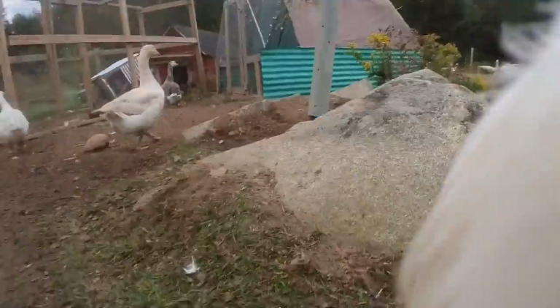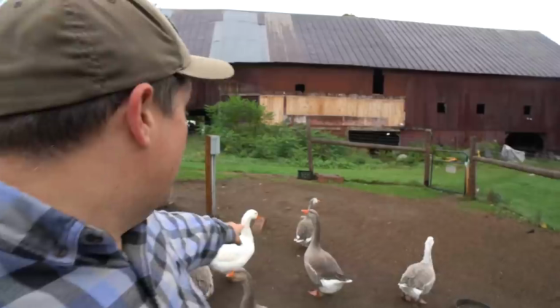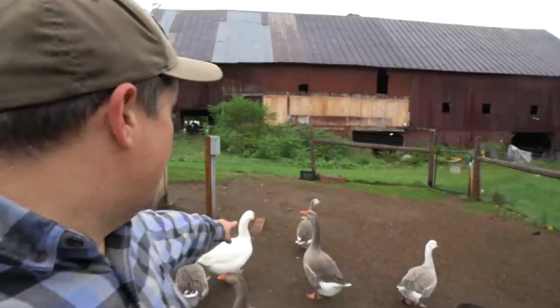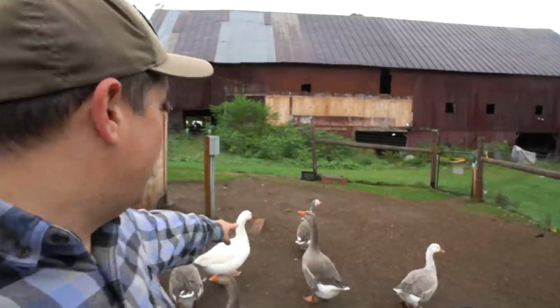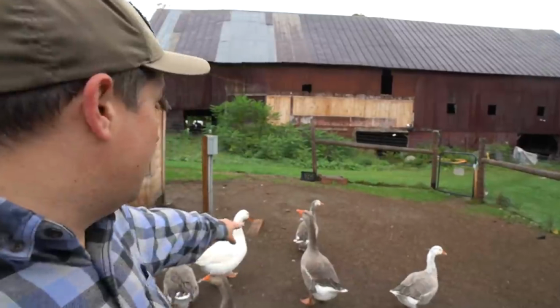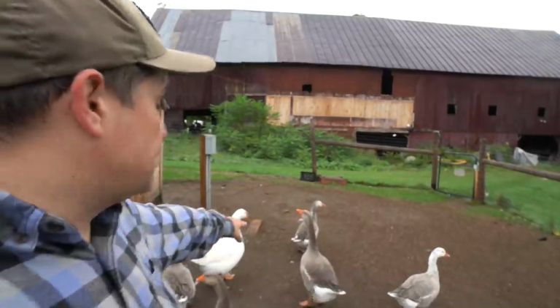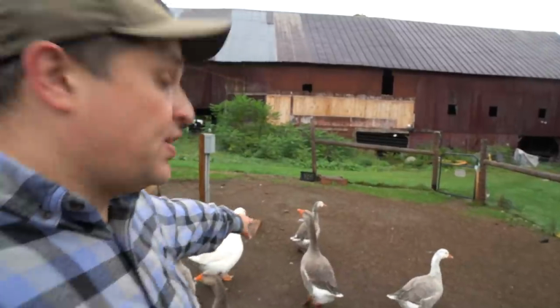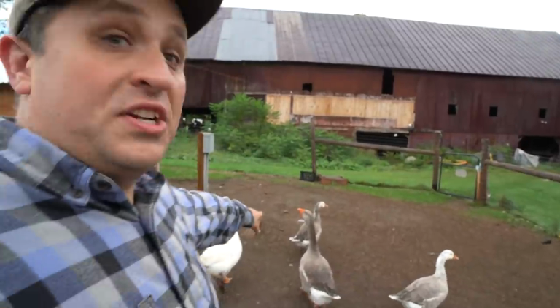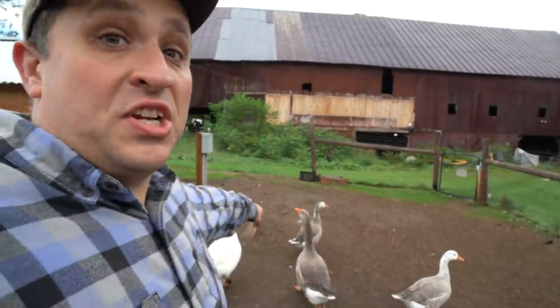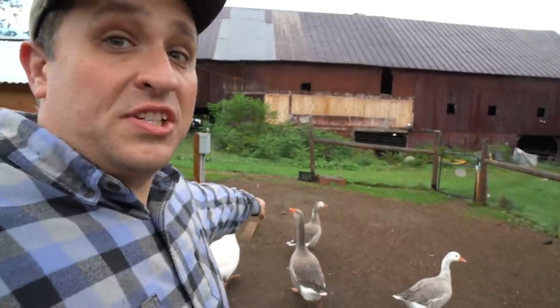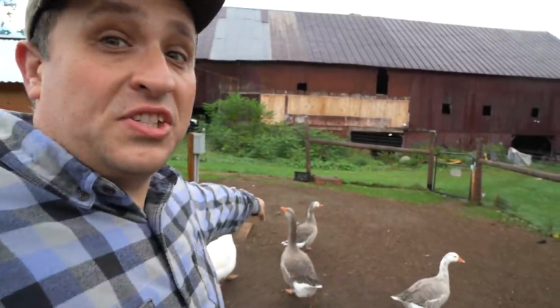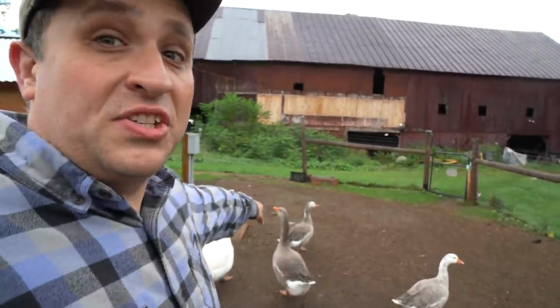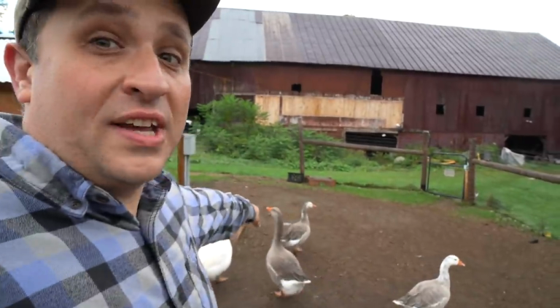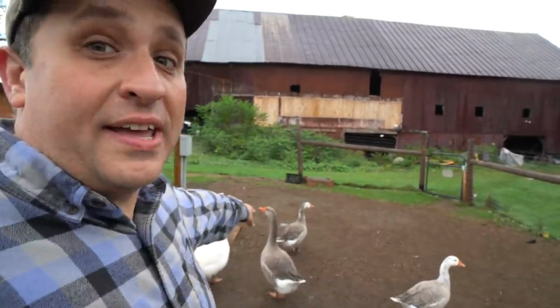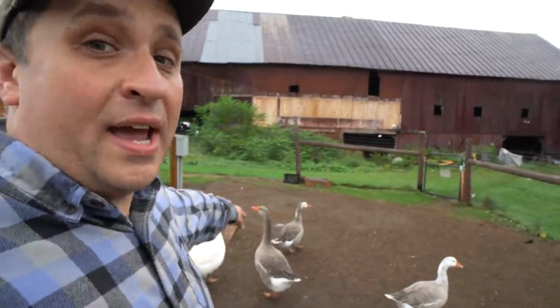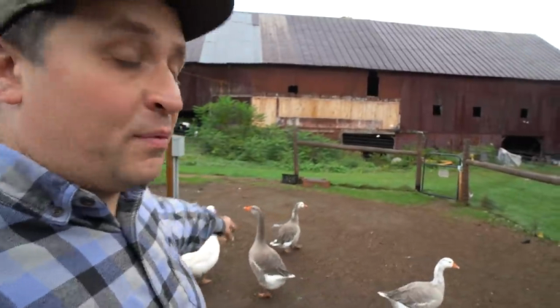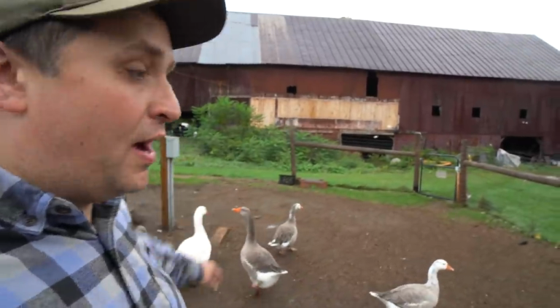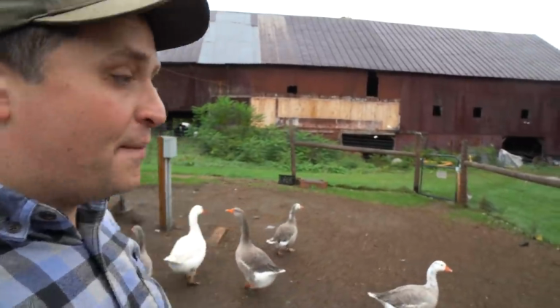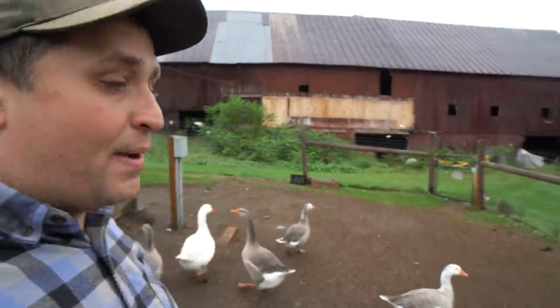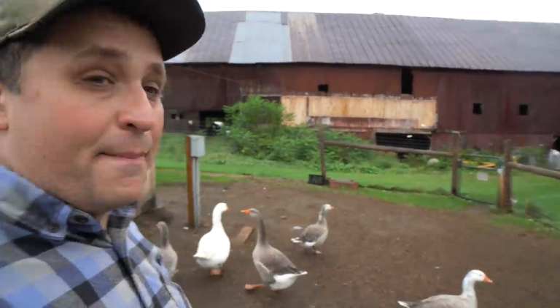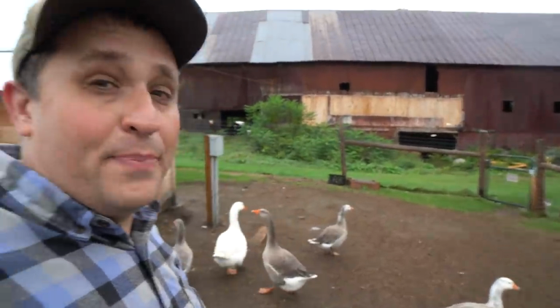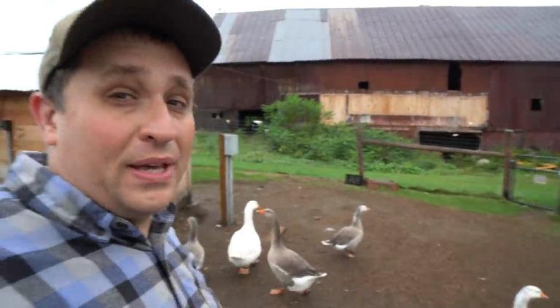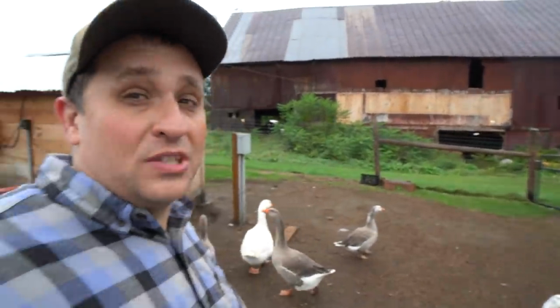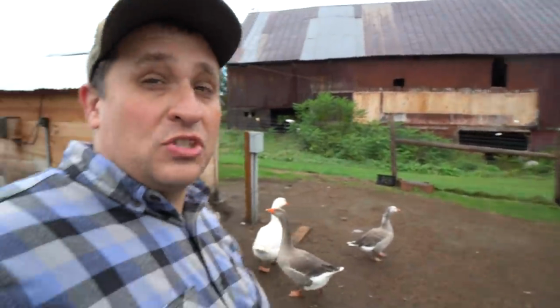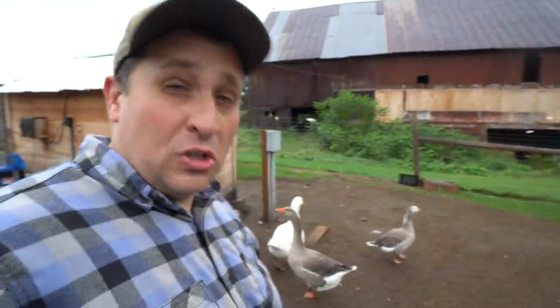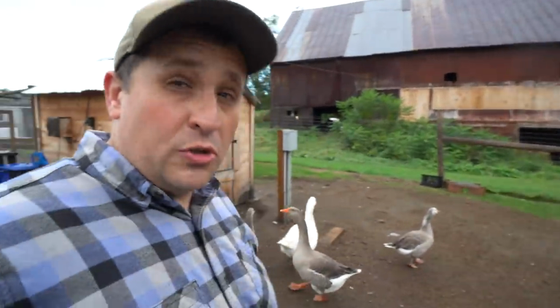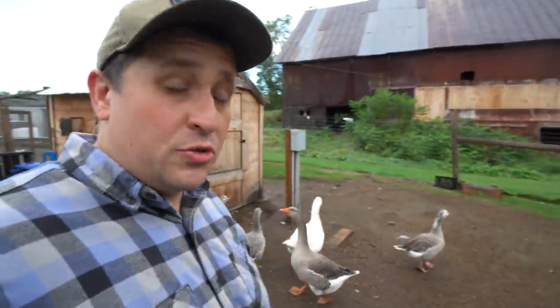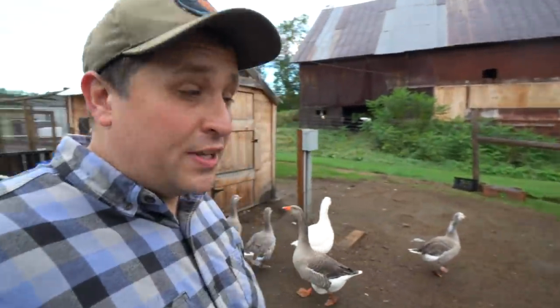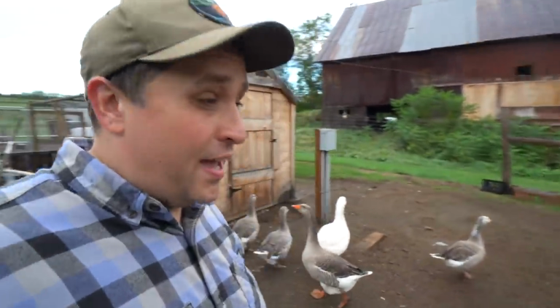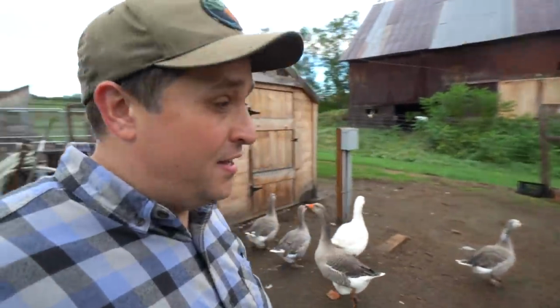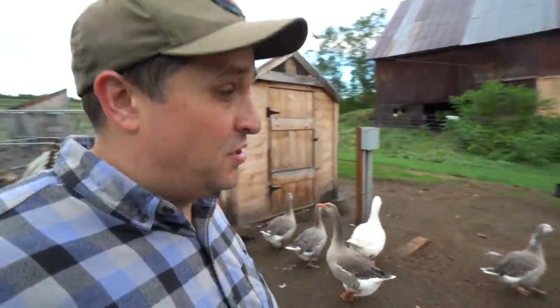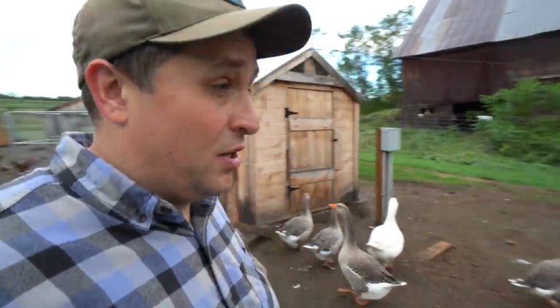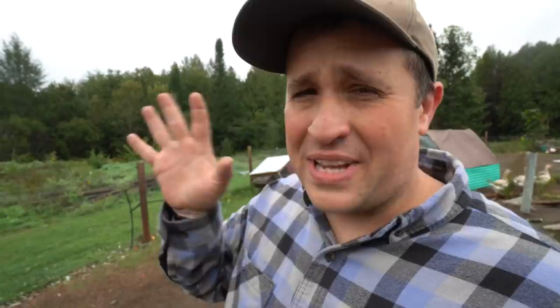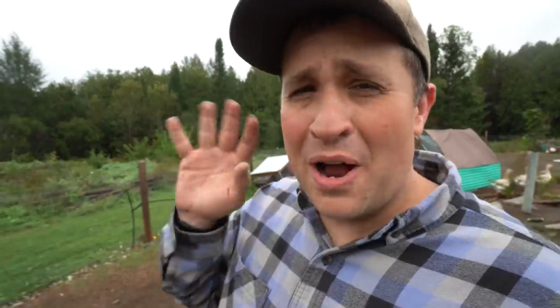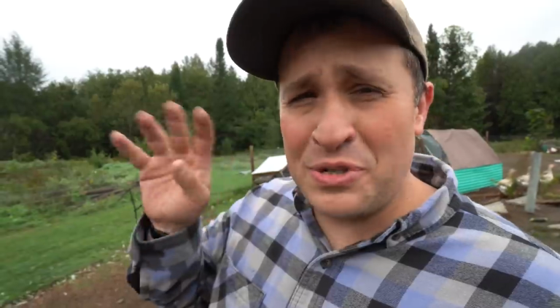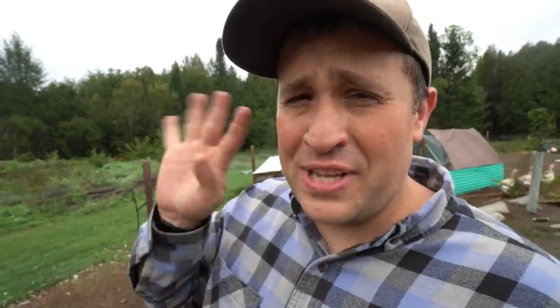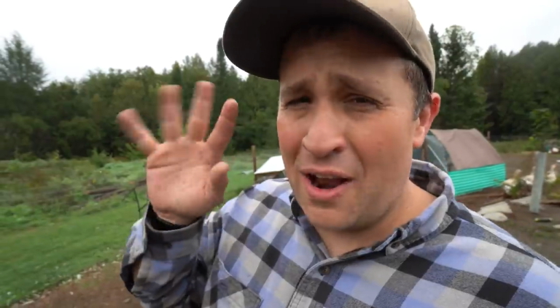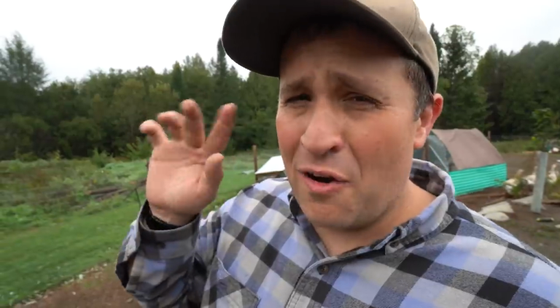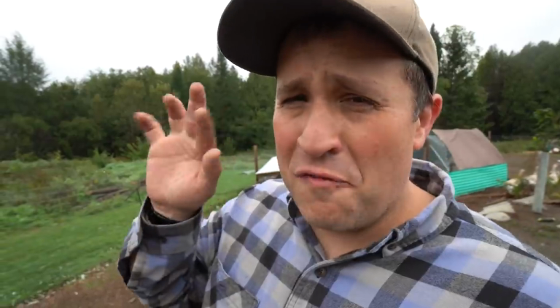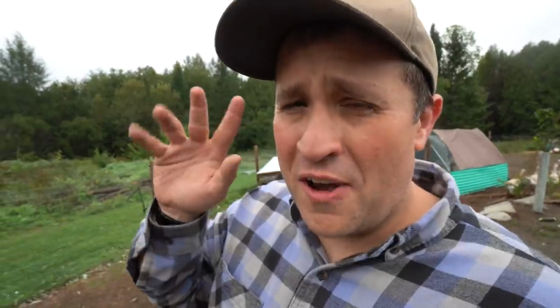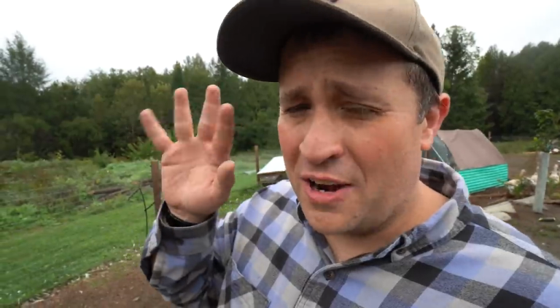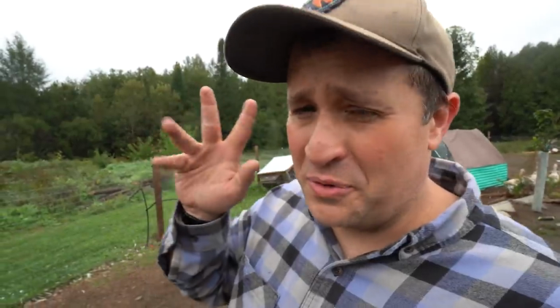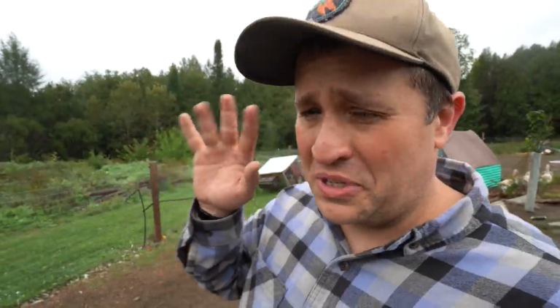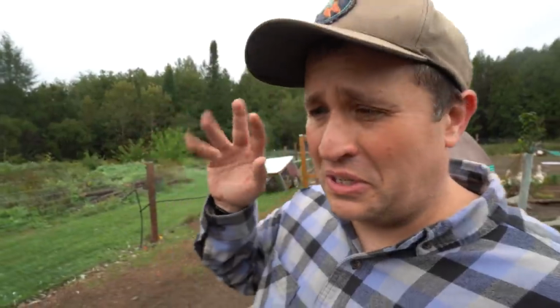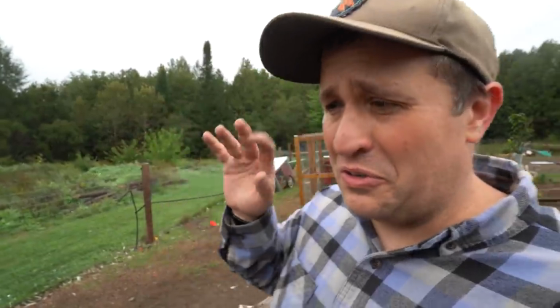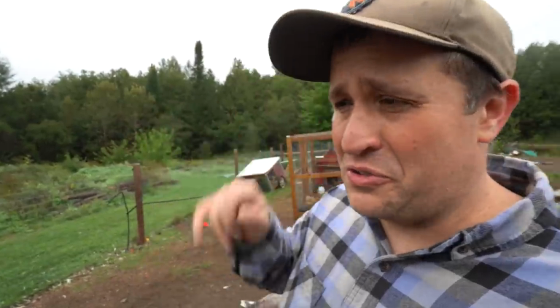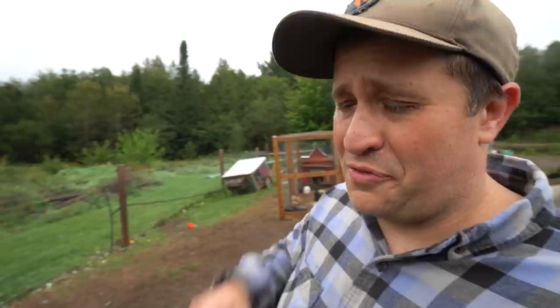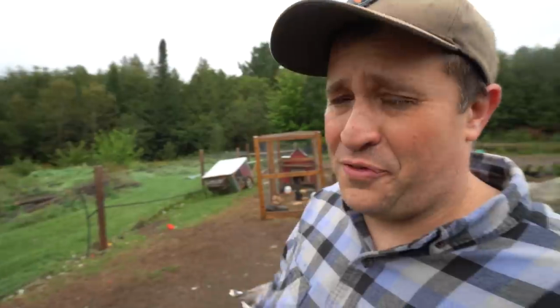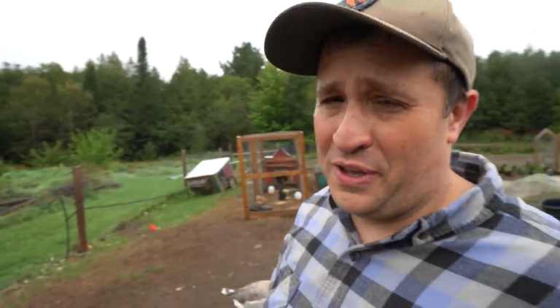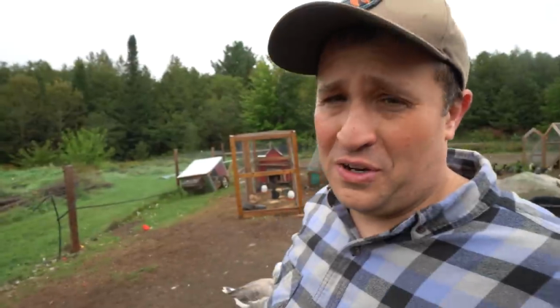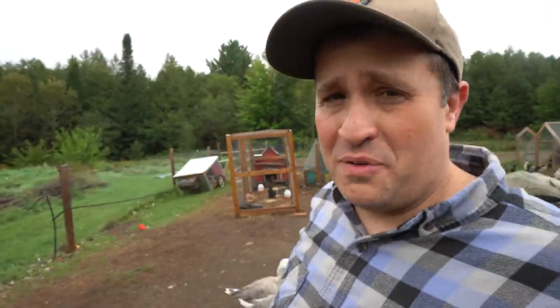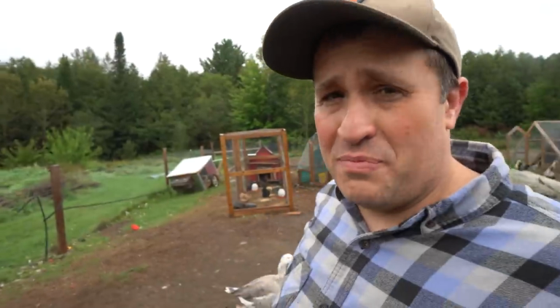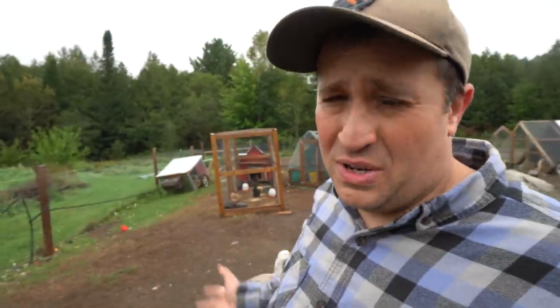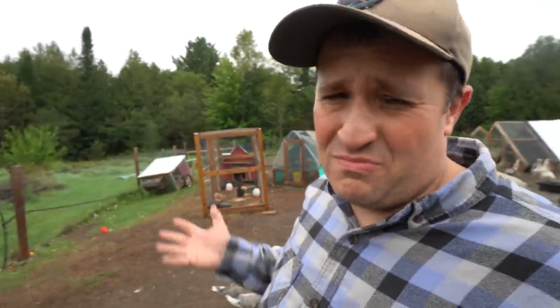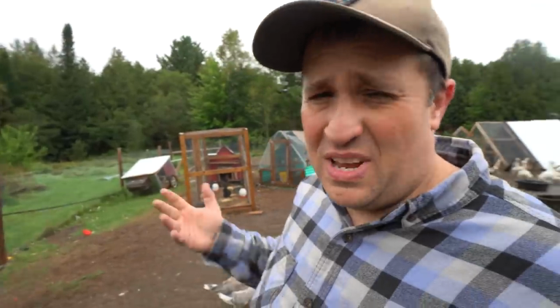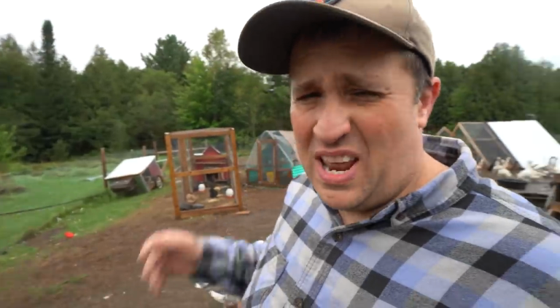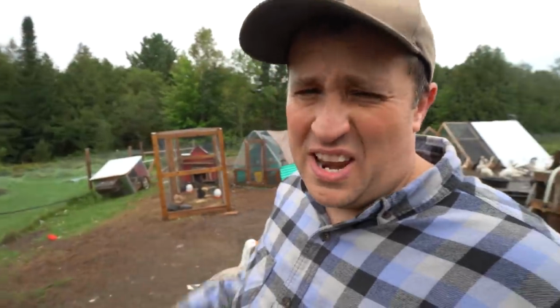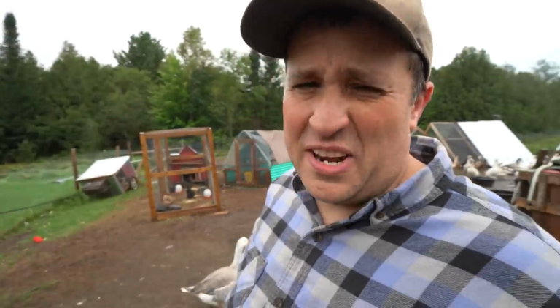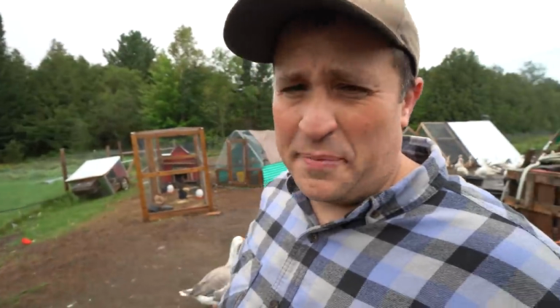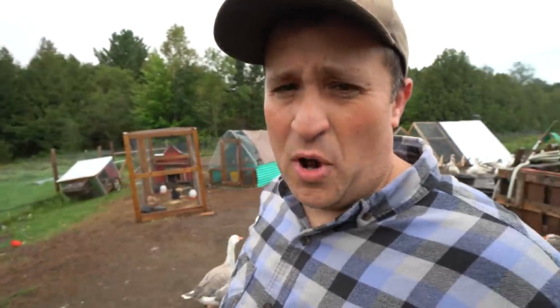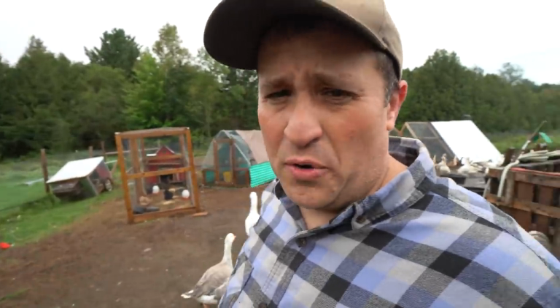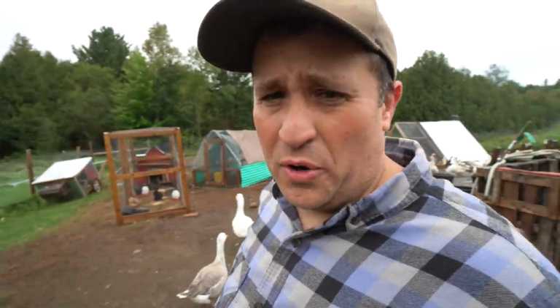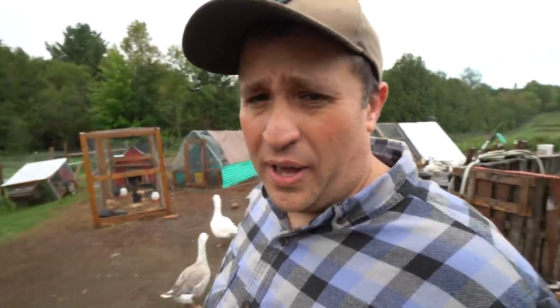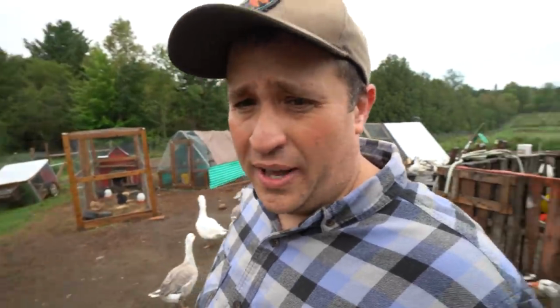And then I also had a chance to stick a camera on my biggest Toulouse gander. I was terrified I was going to lose a finger, but it ended up going okay.